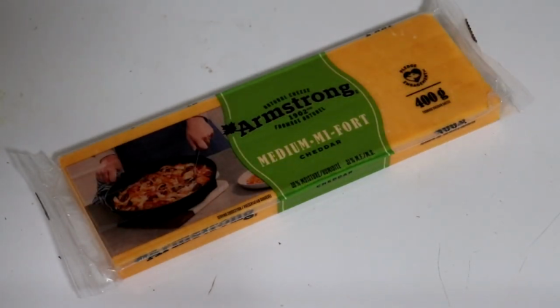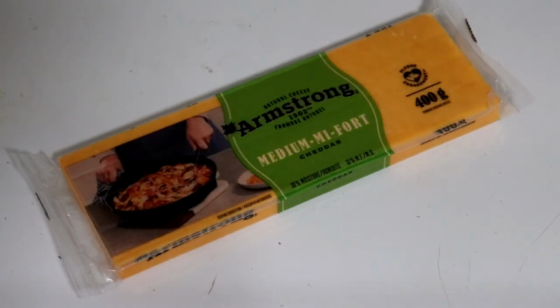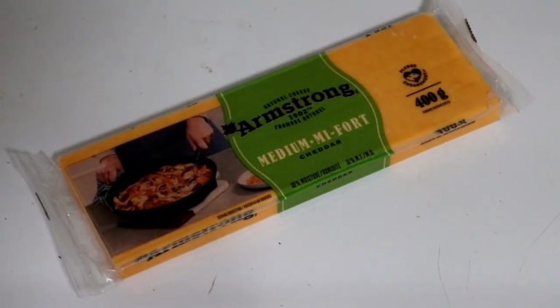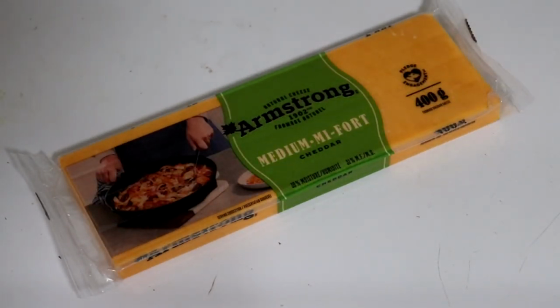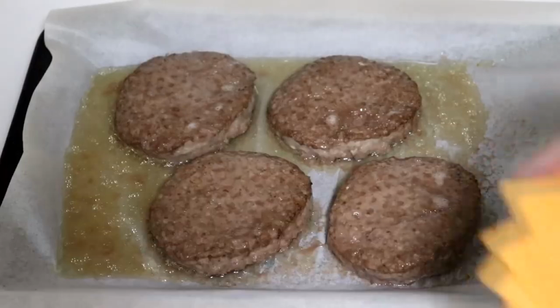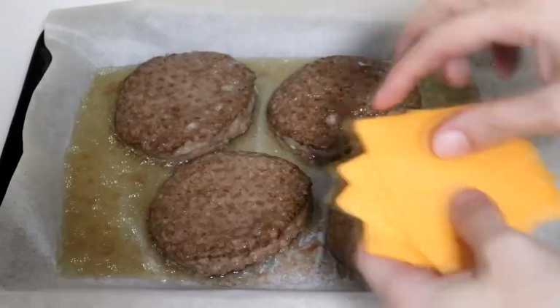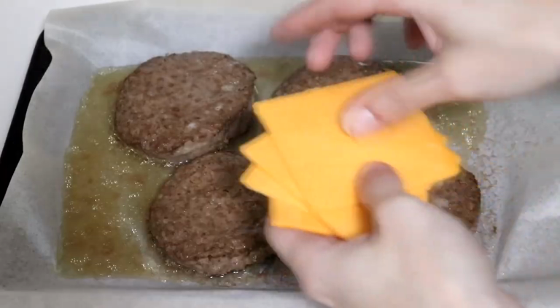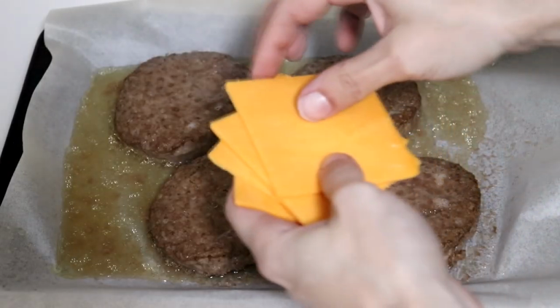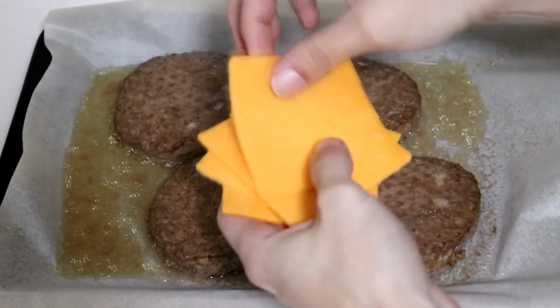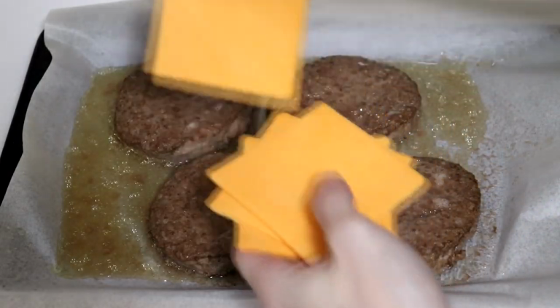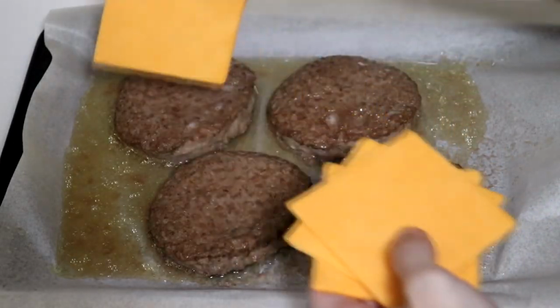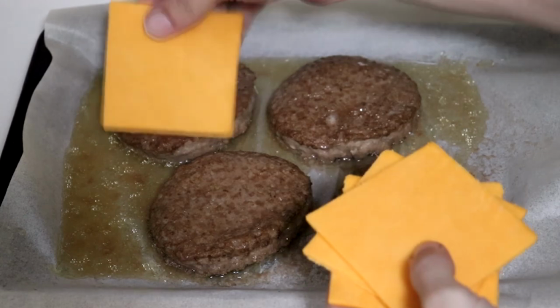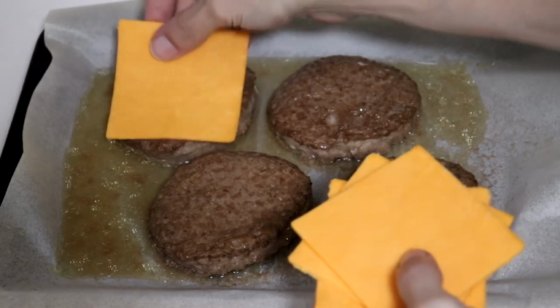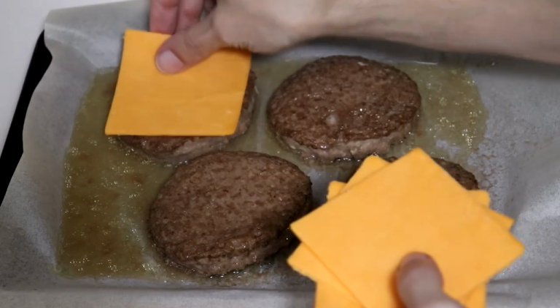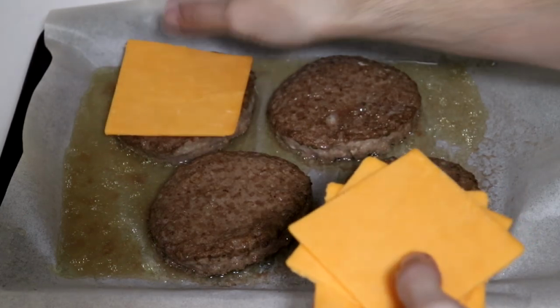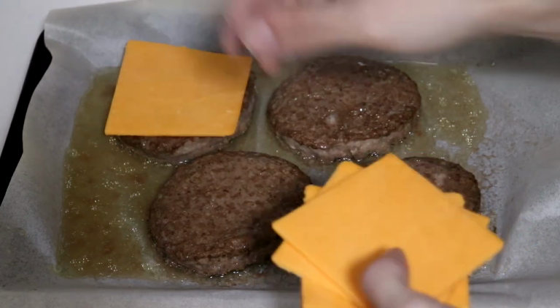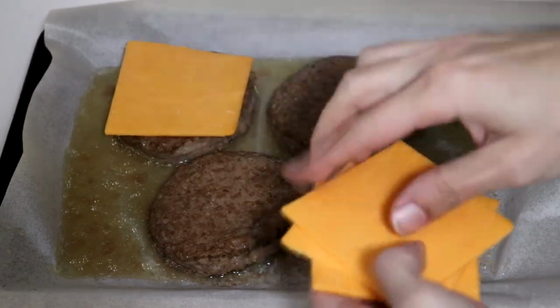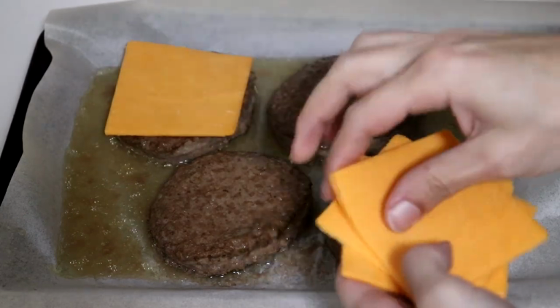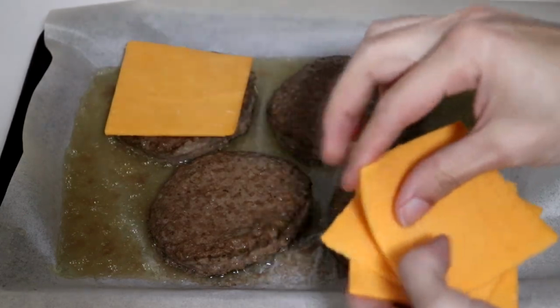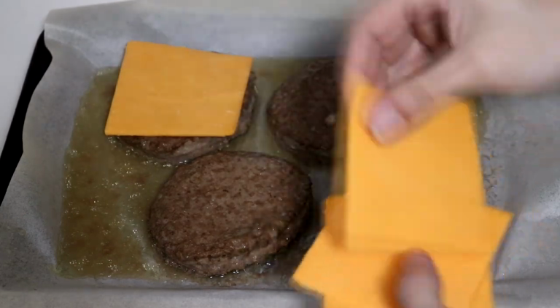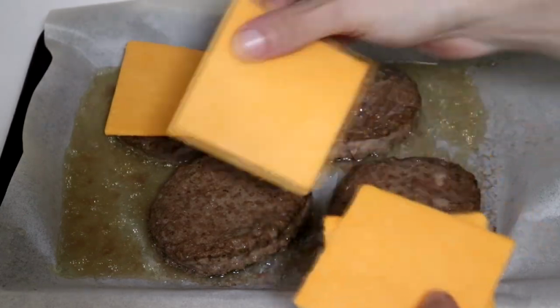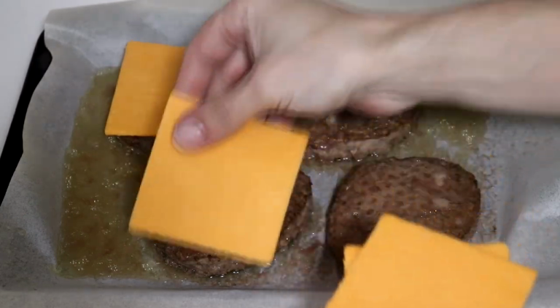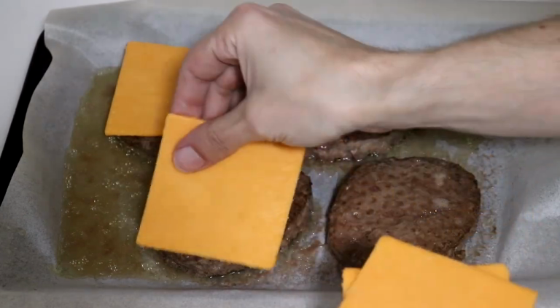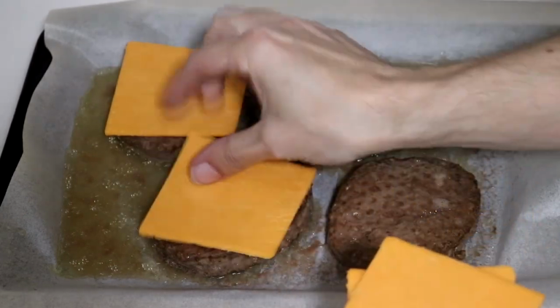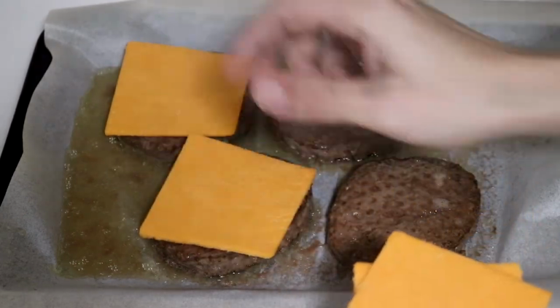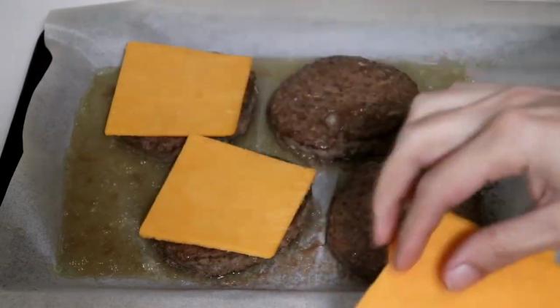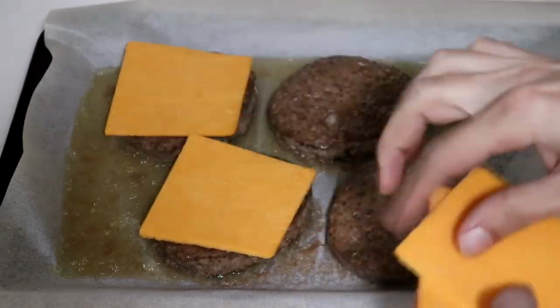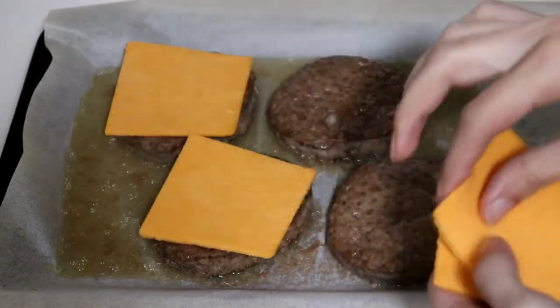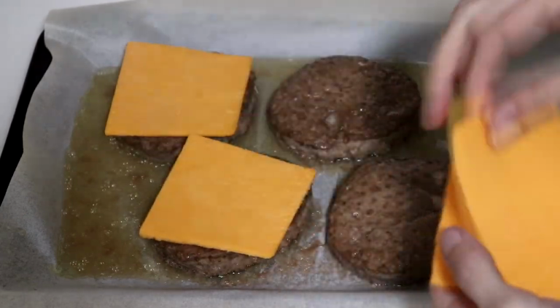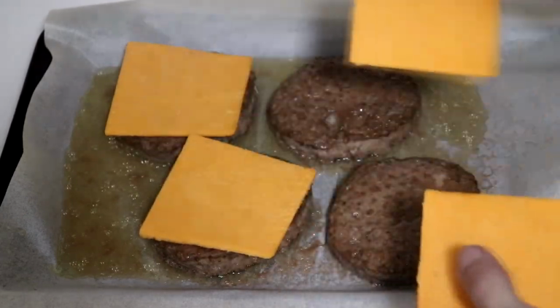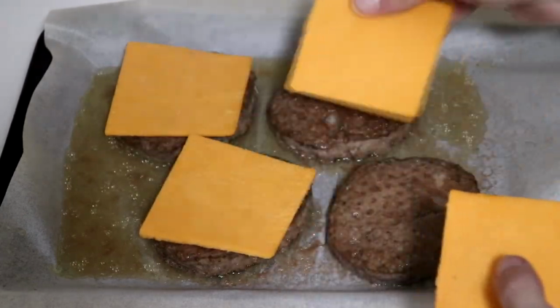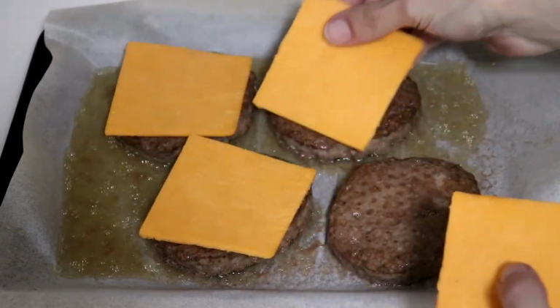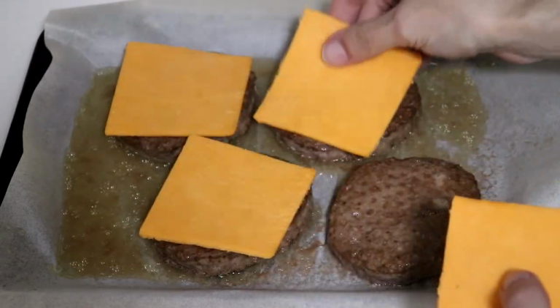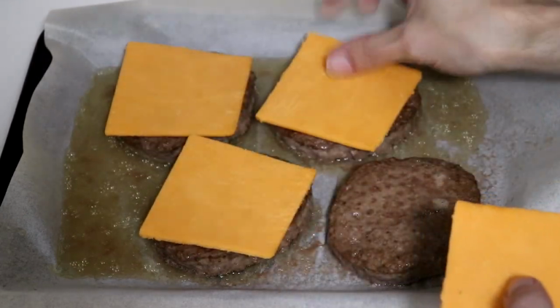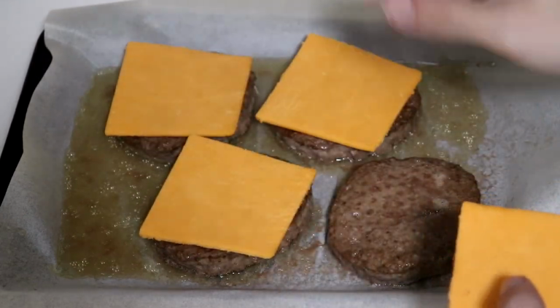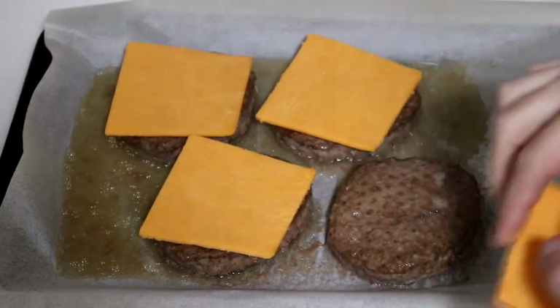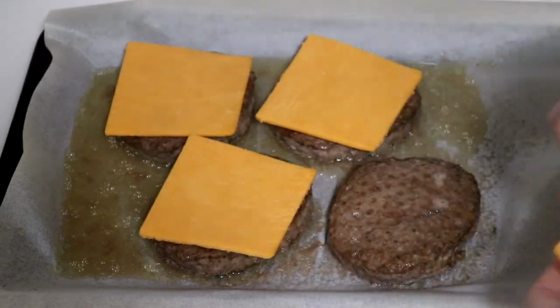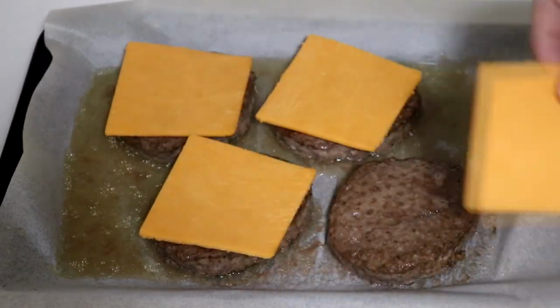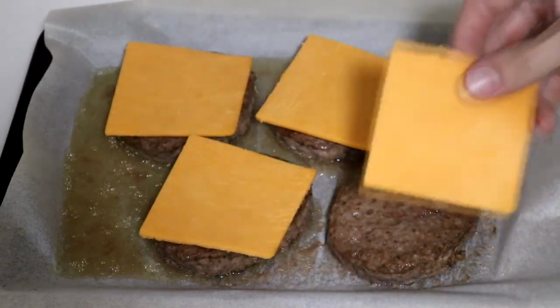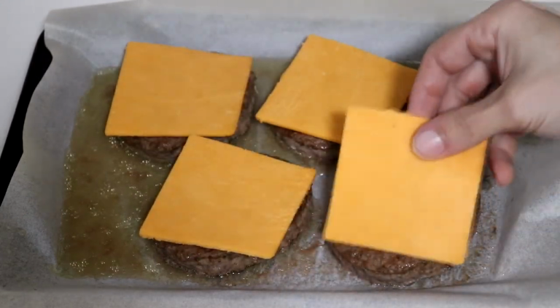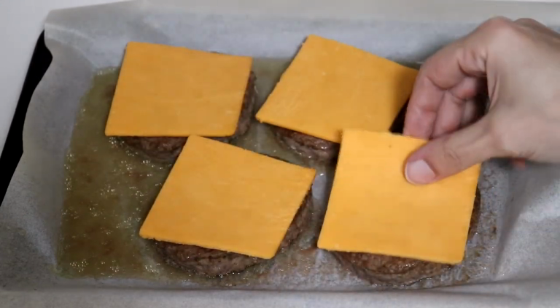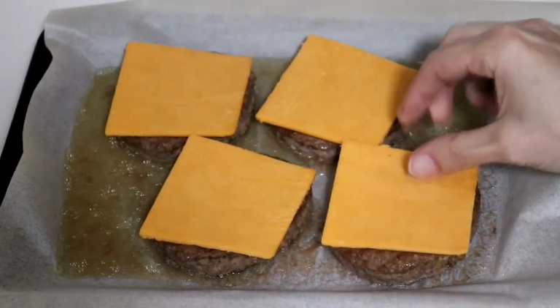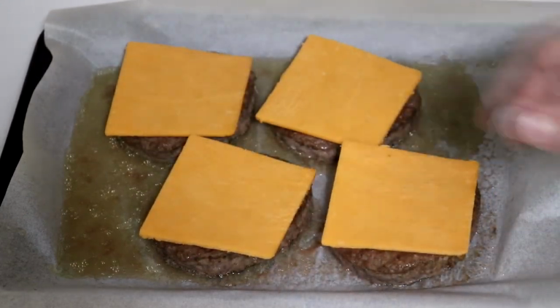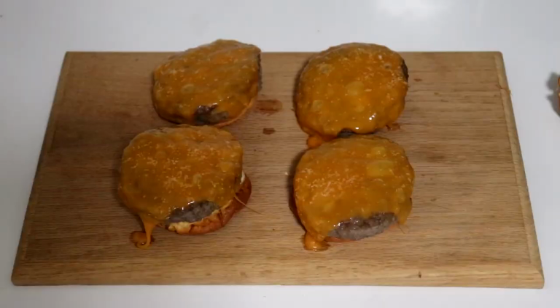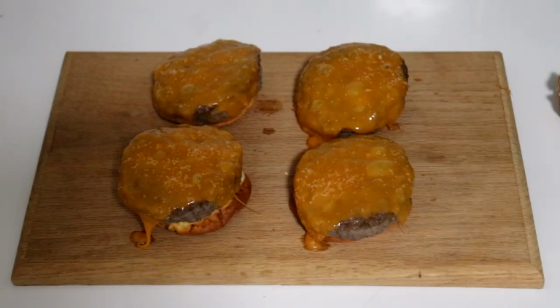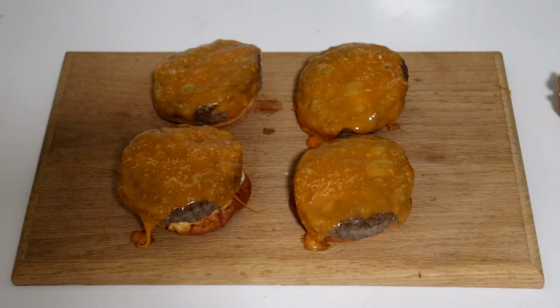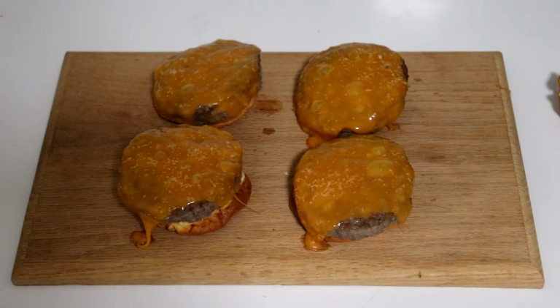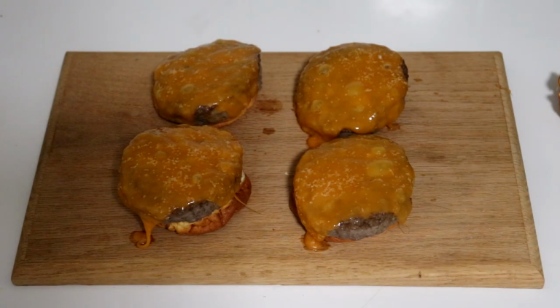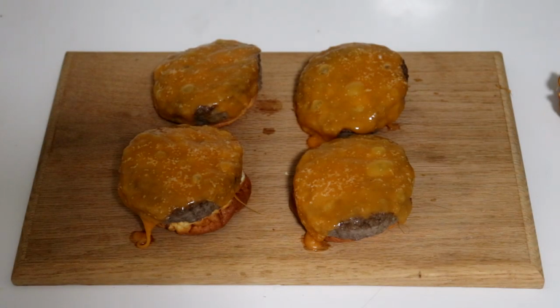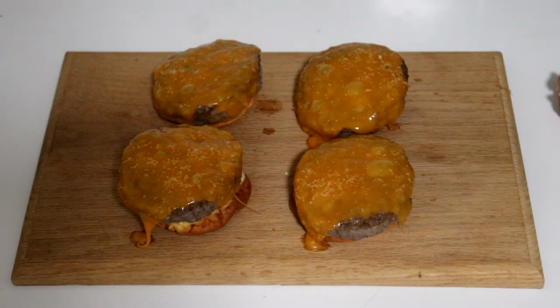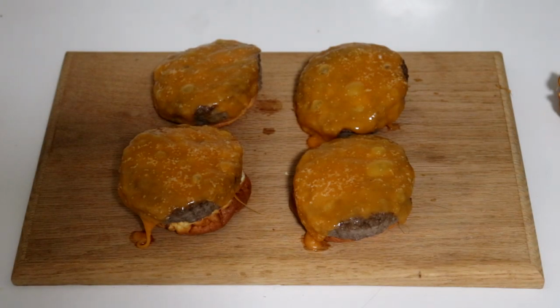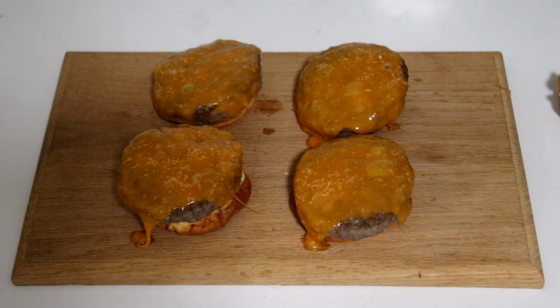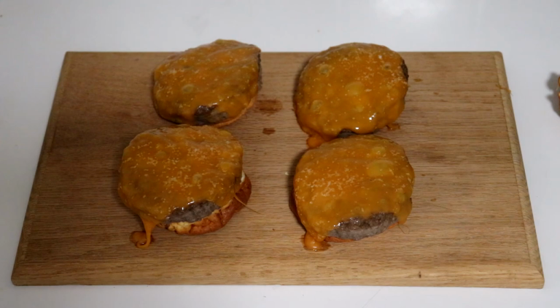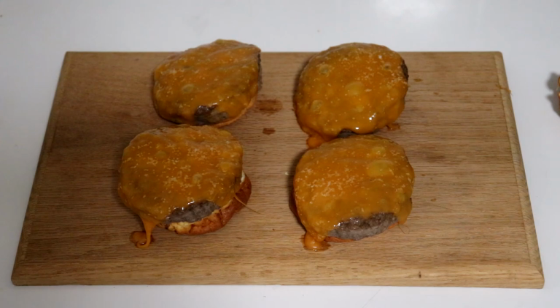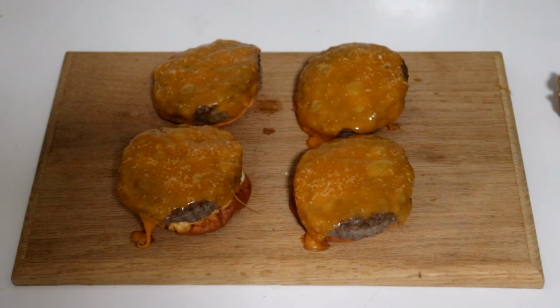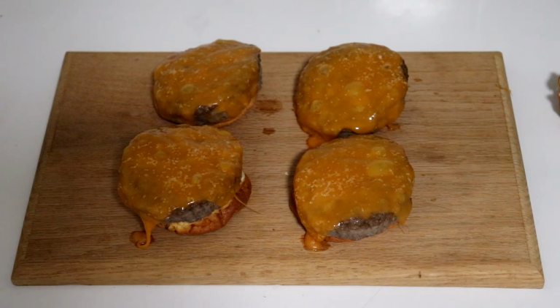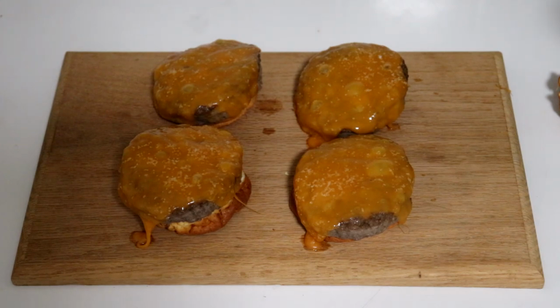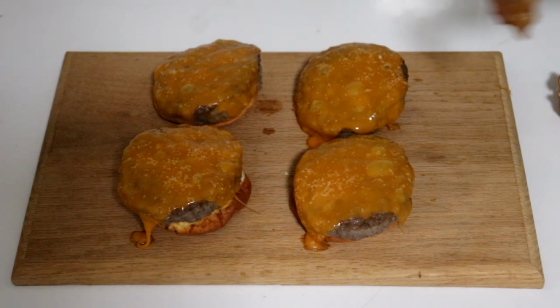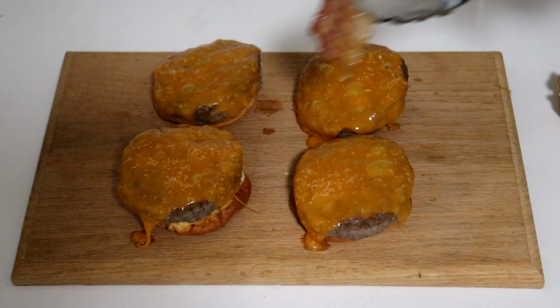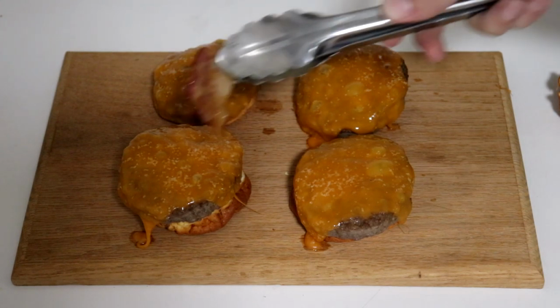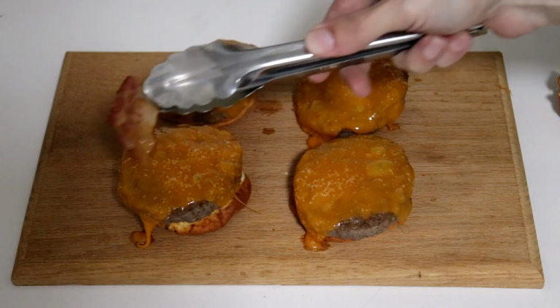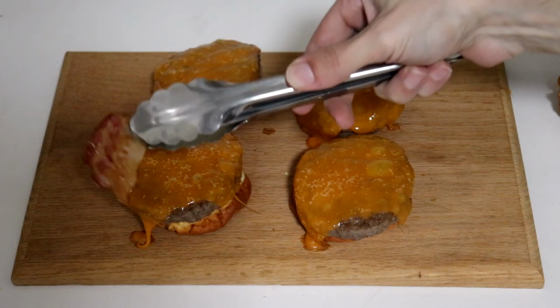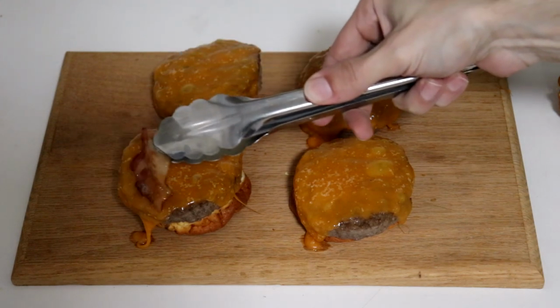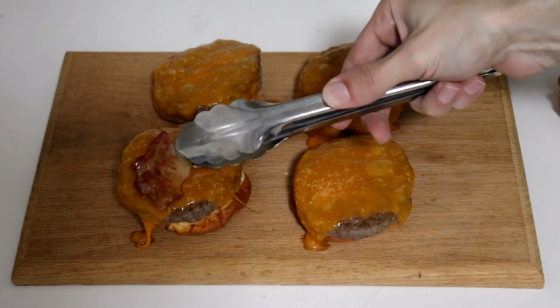Next, you want to place the cheese on the burgers and then put the burgers back in the oven for 2–3 minutes. You're then going to take the burgers out and top them with bacon.